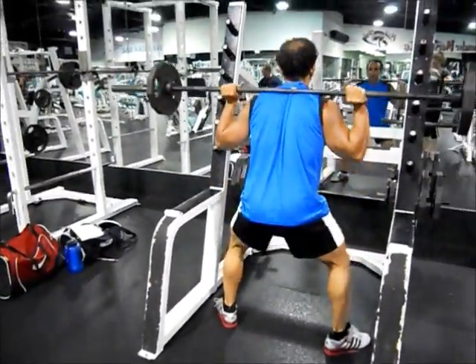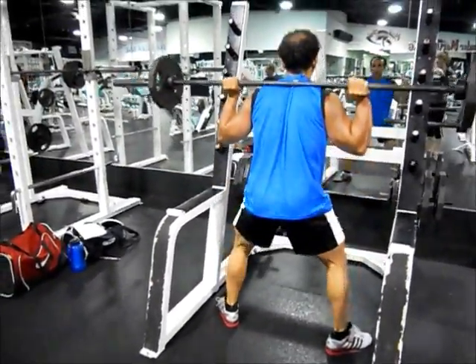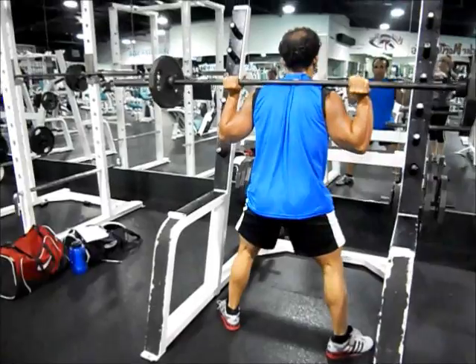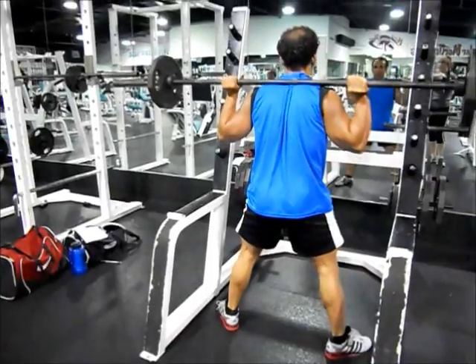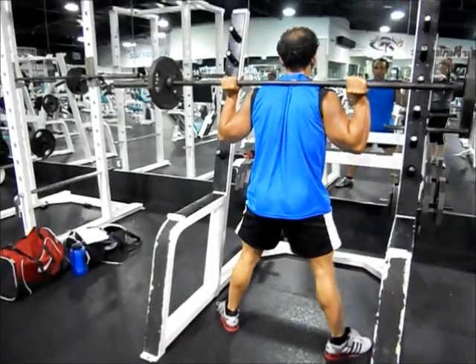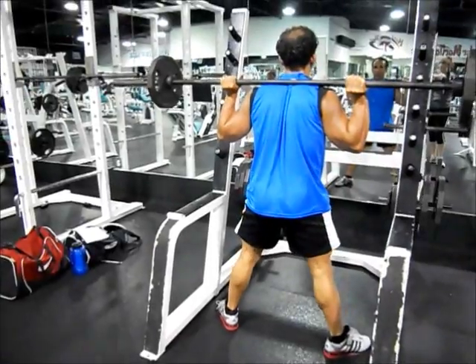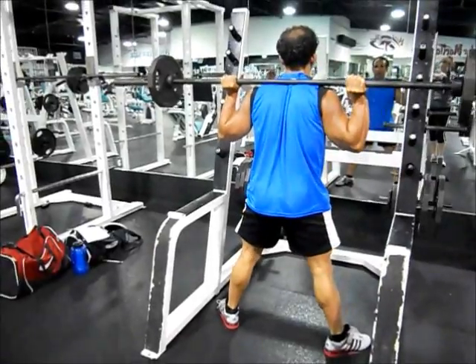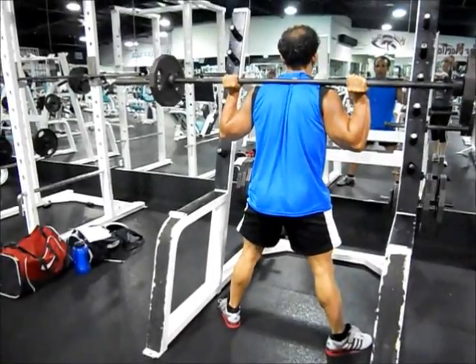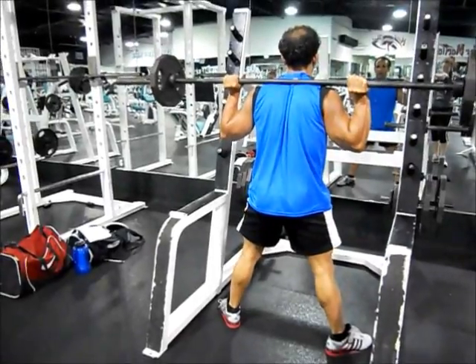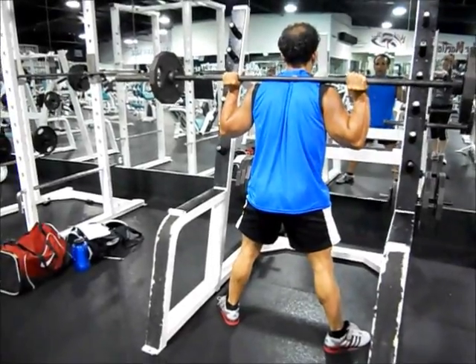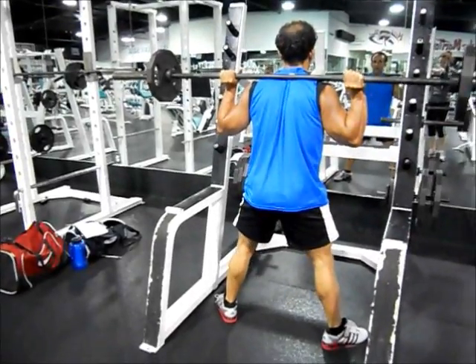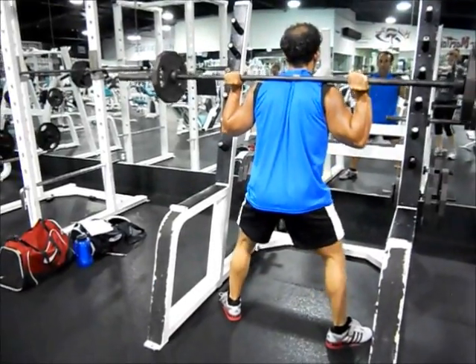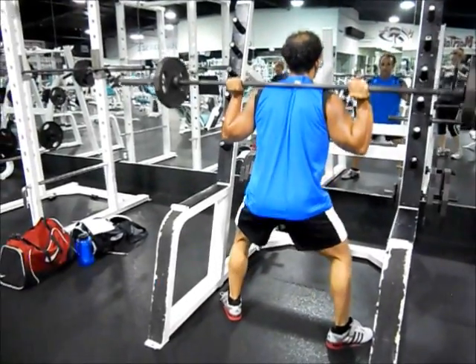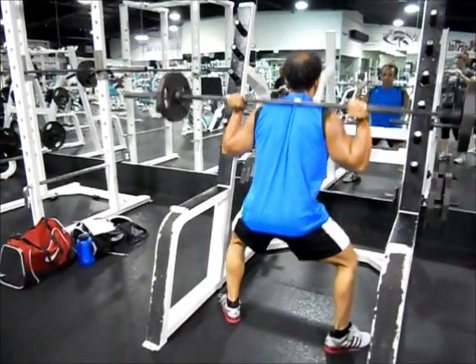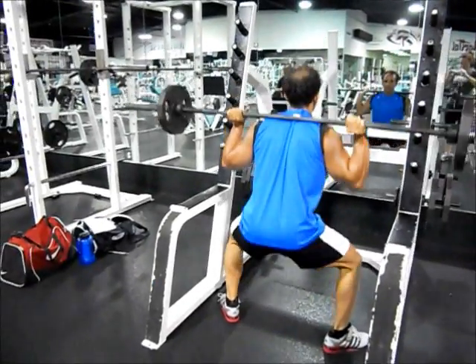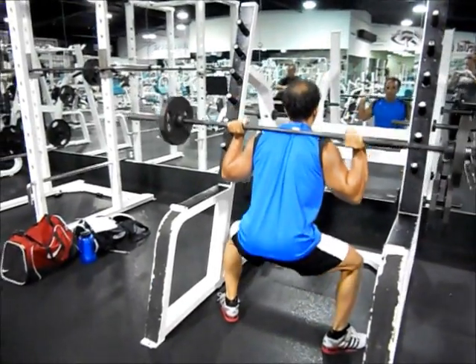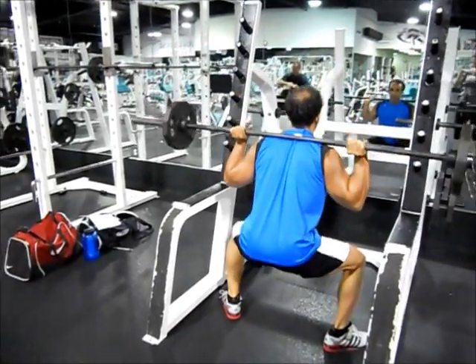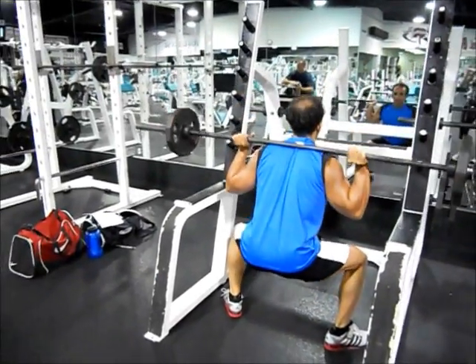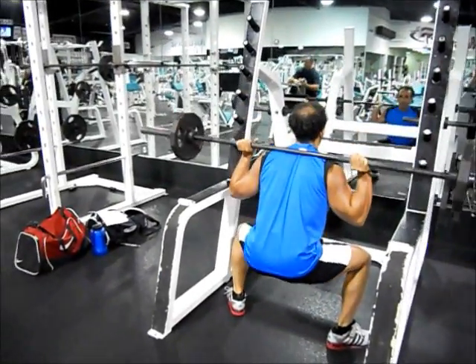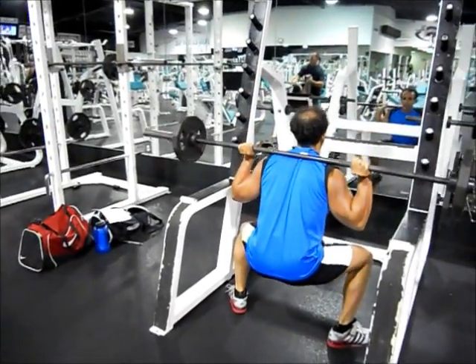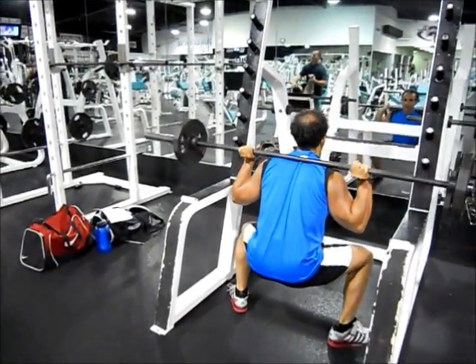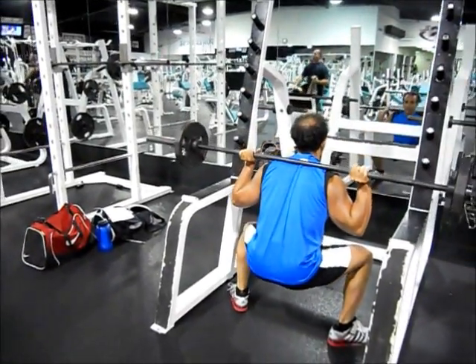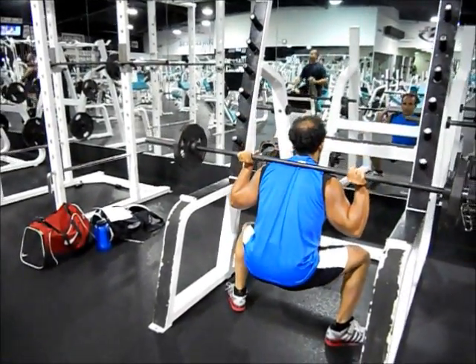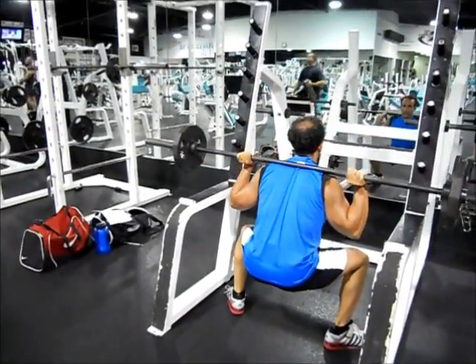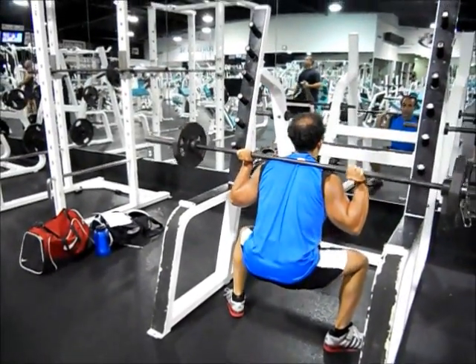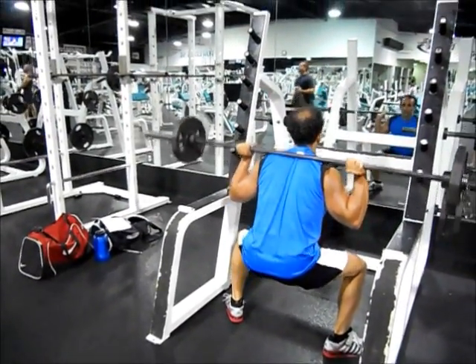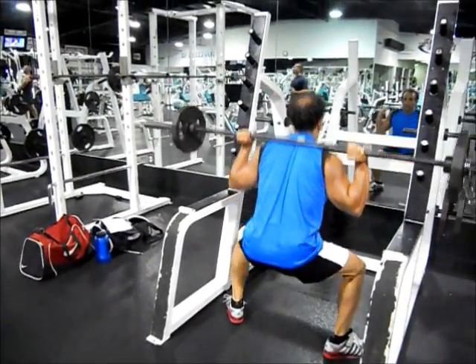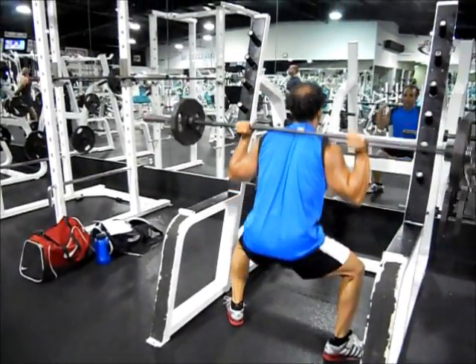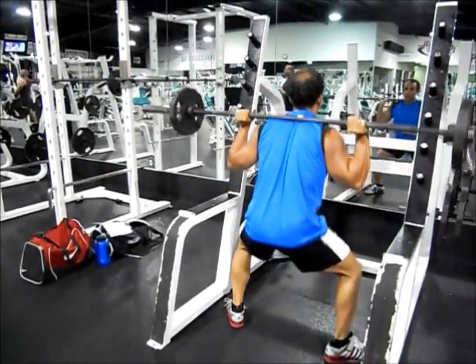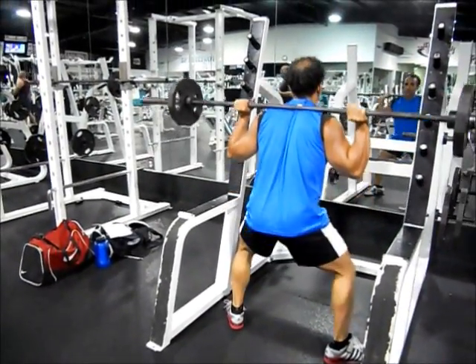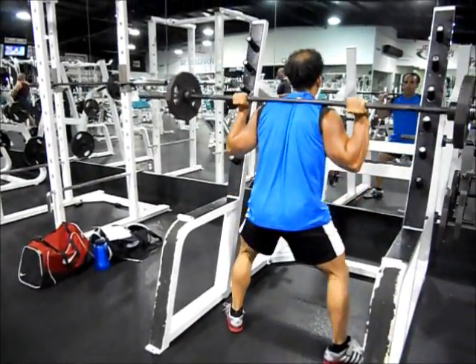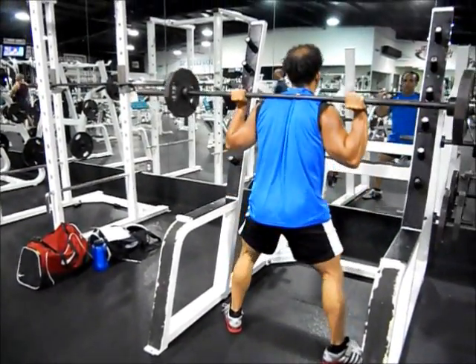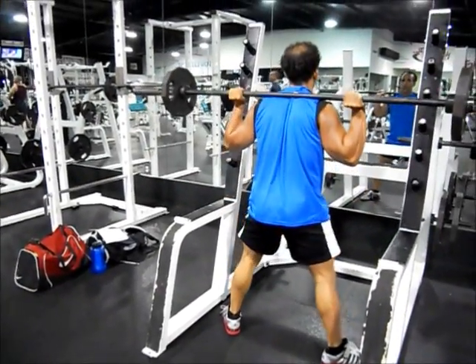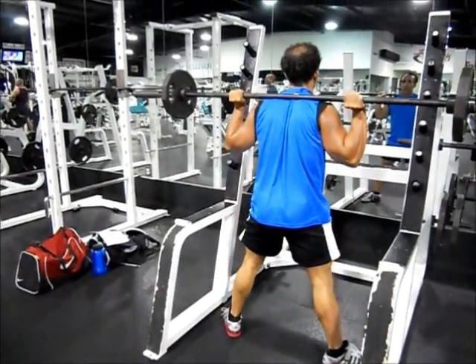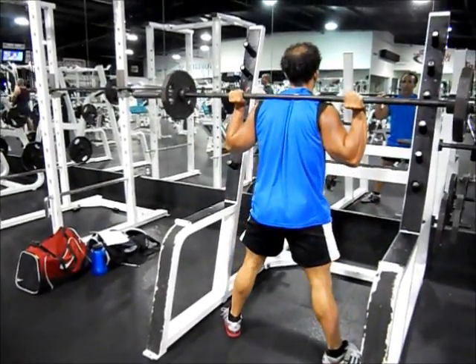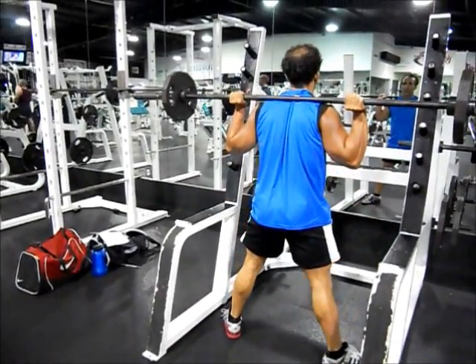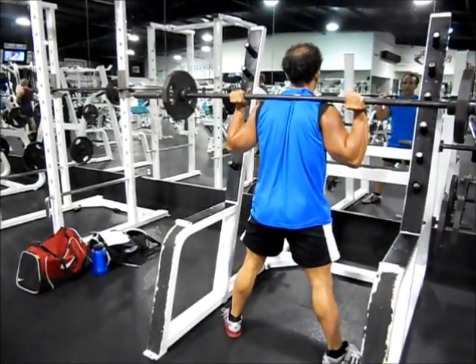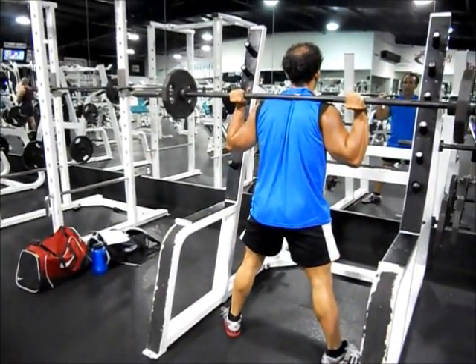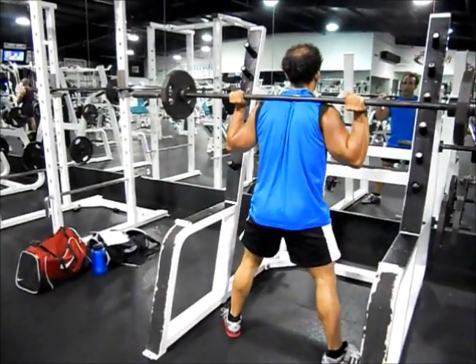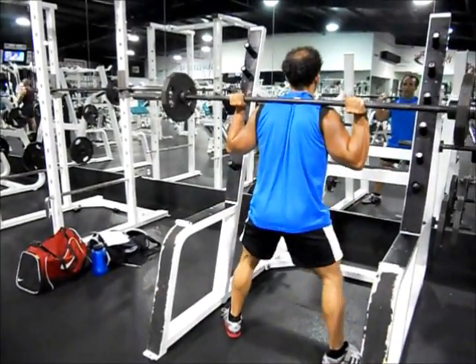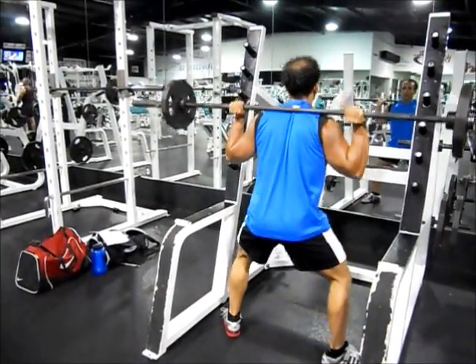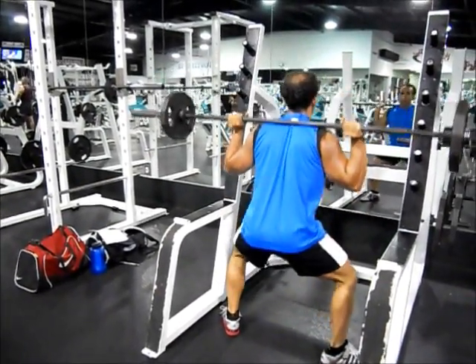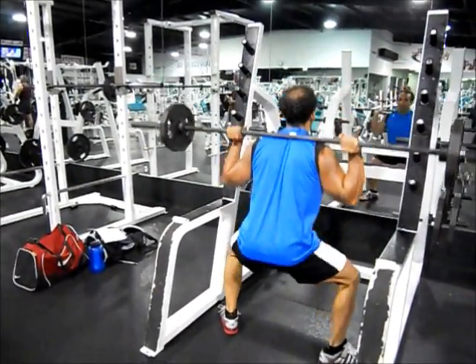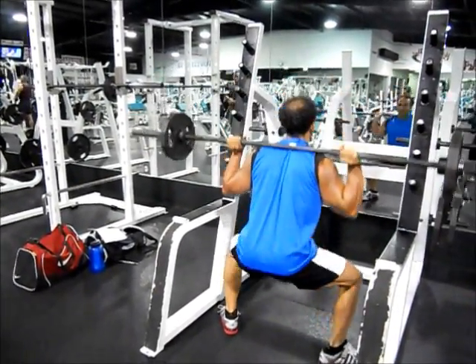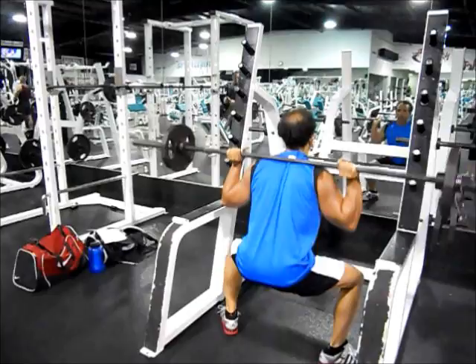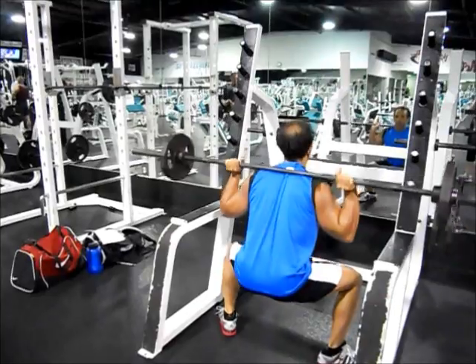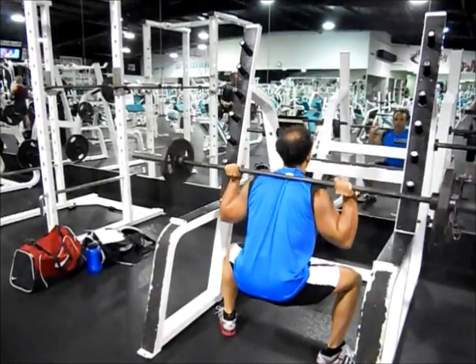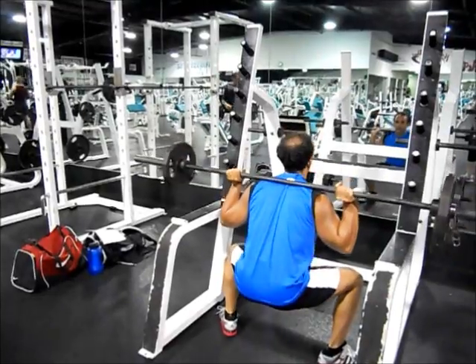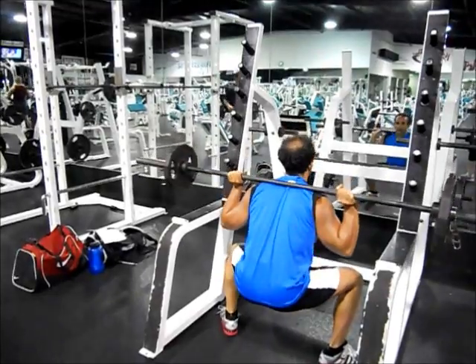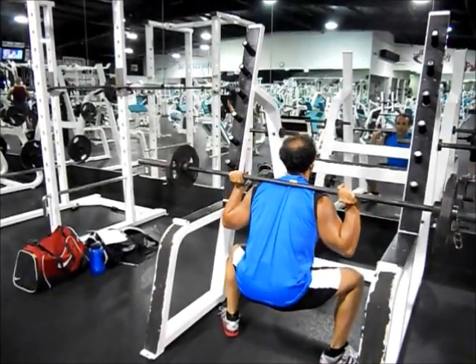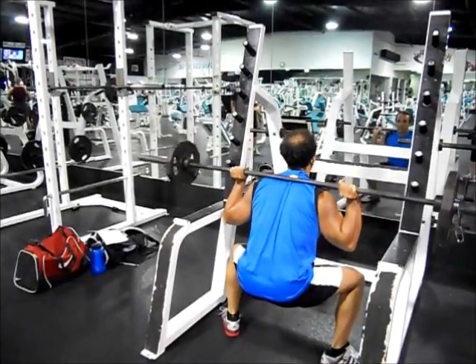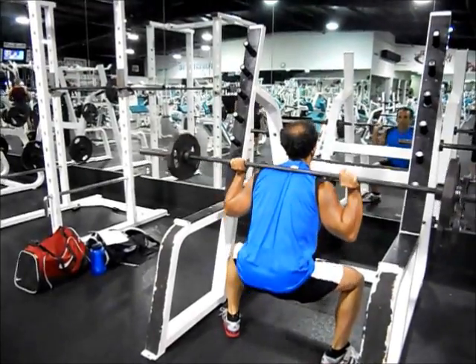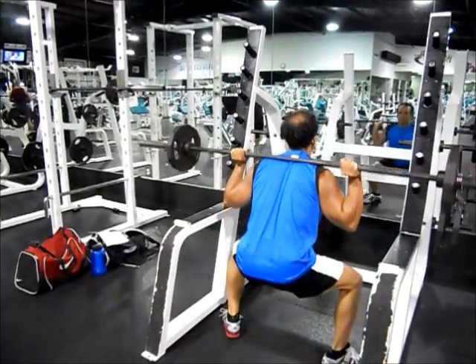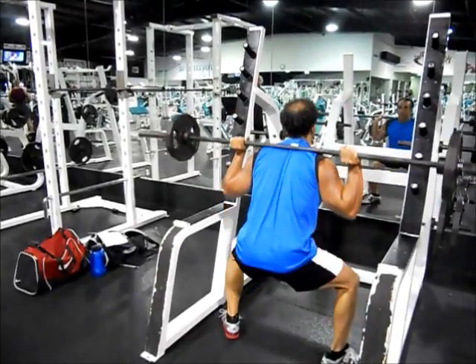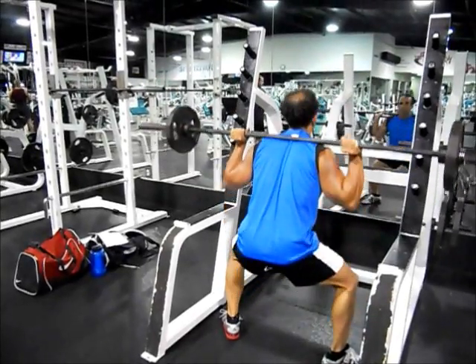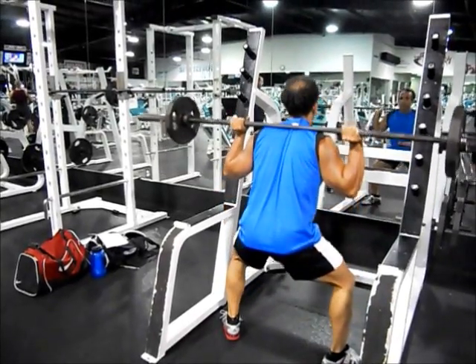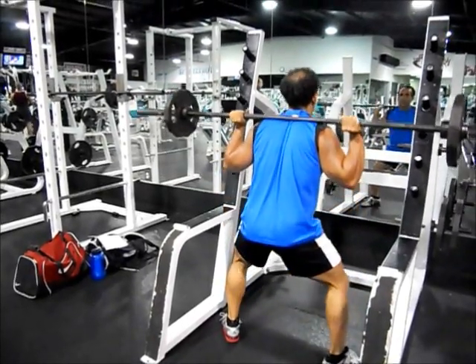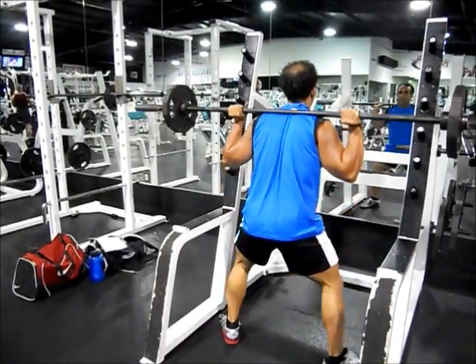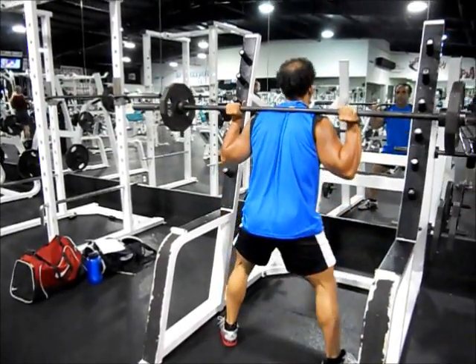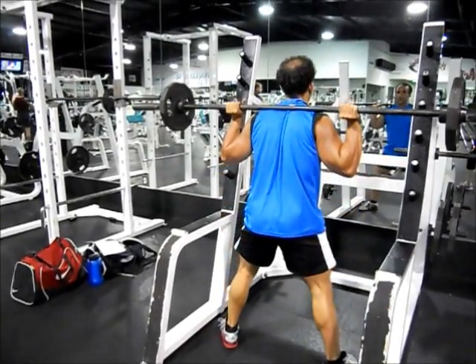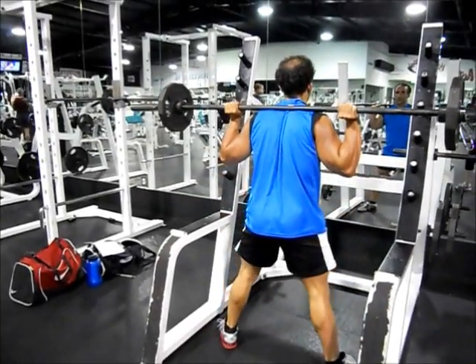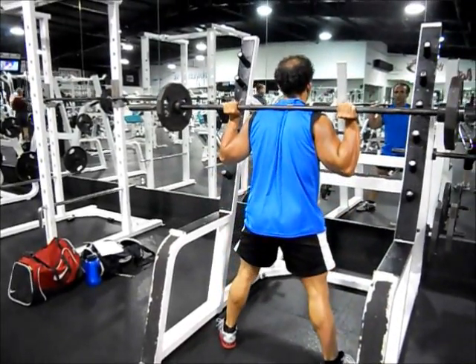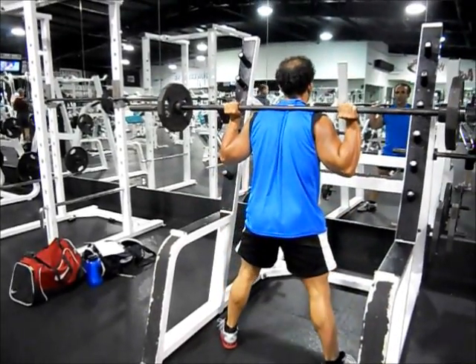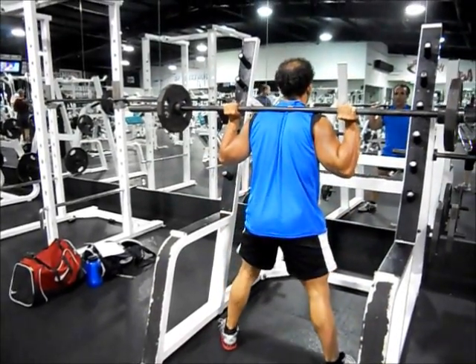Your chest, head, and neck should remain upright. Inhale as you lower down, exhale as you return to the starting position.